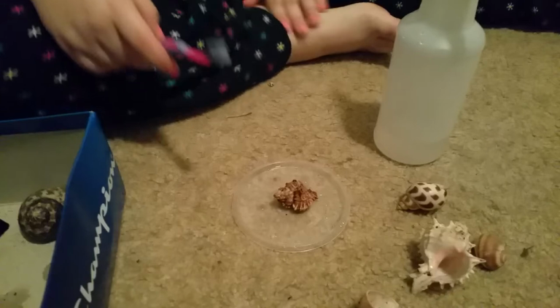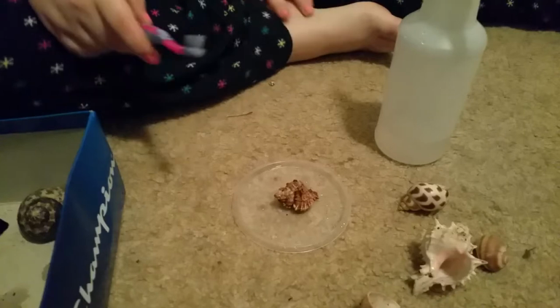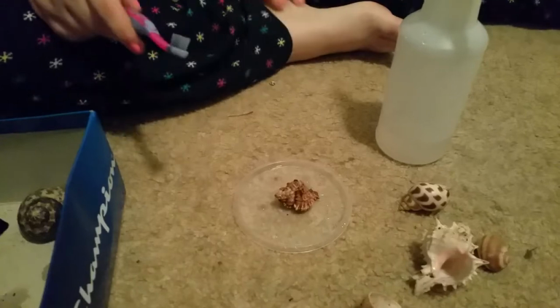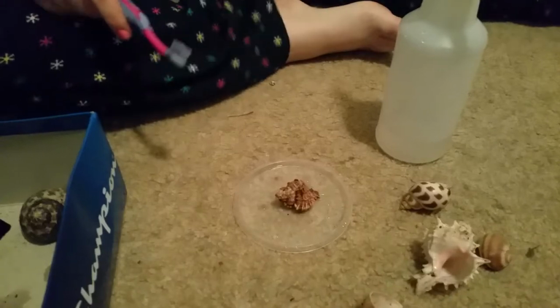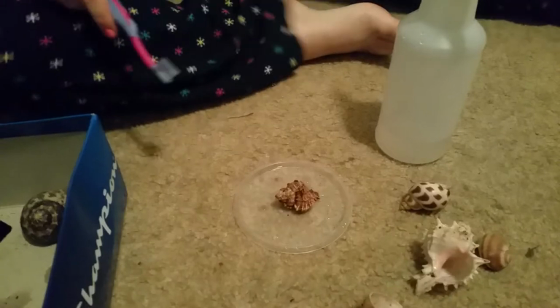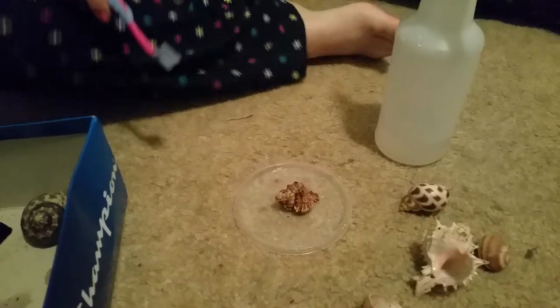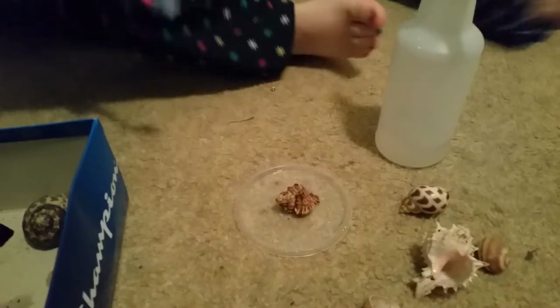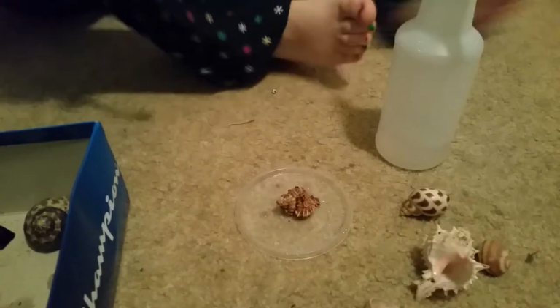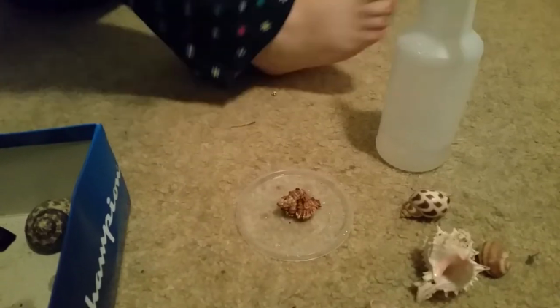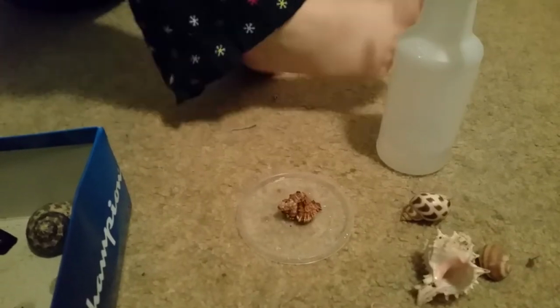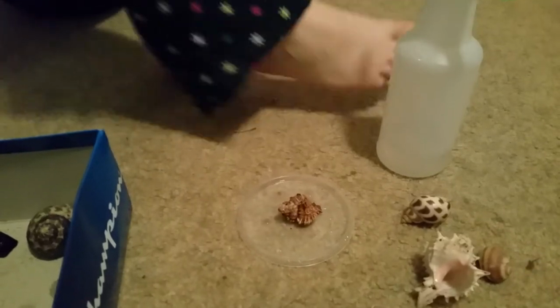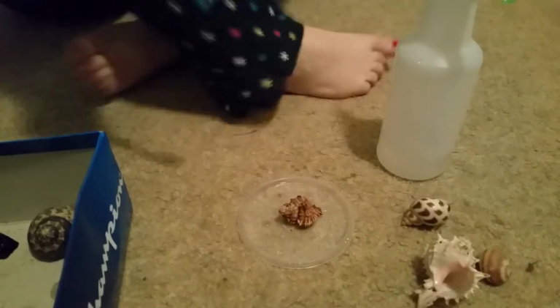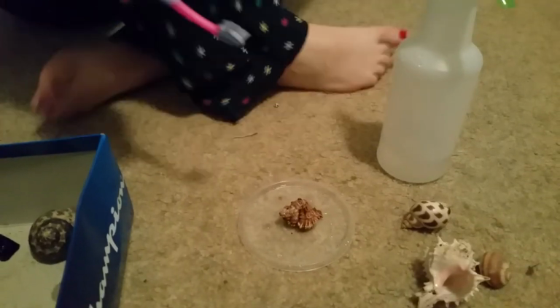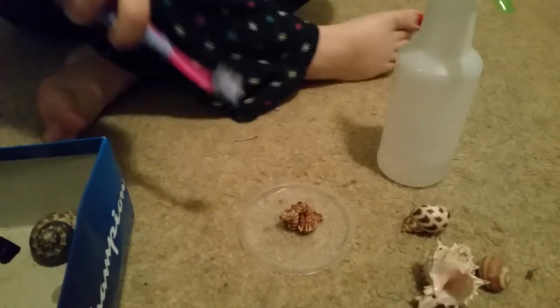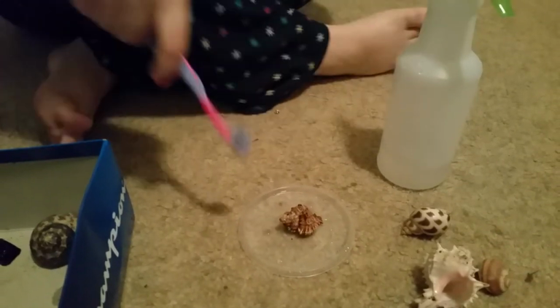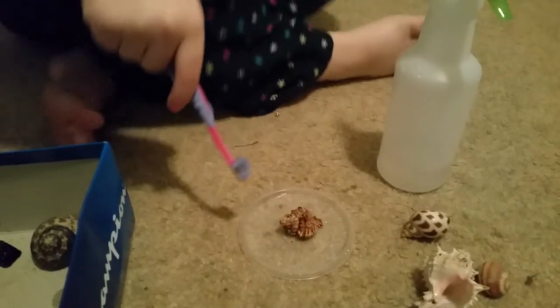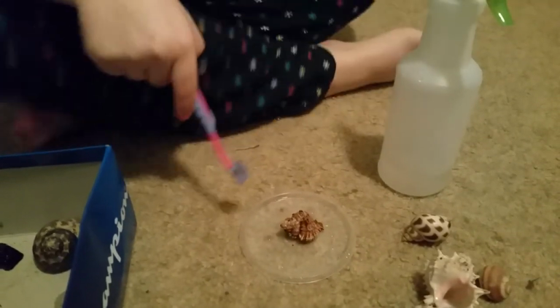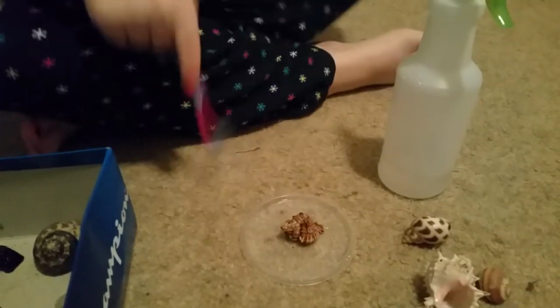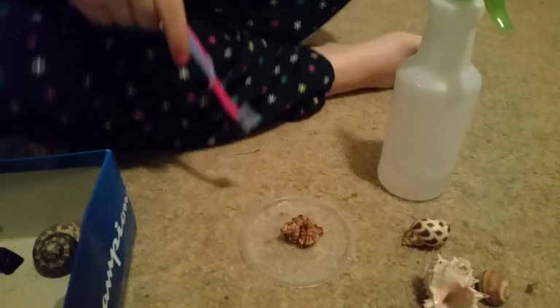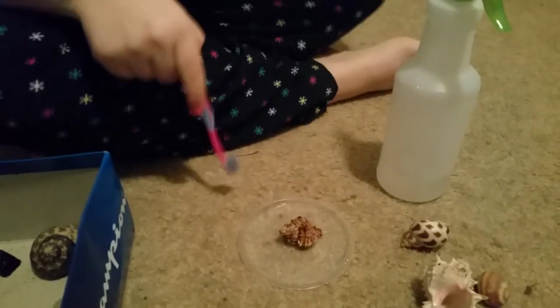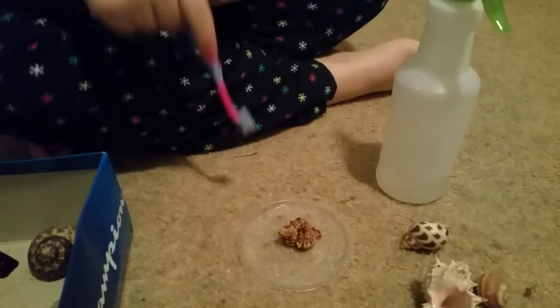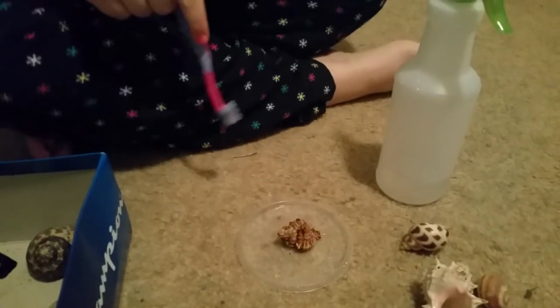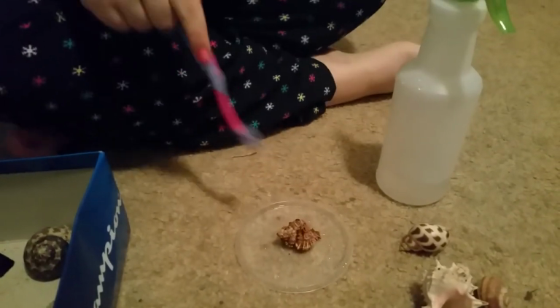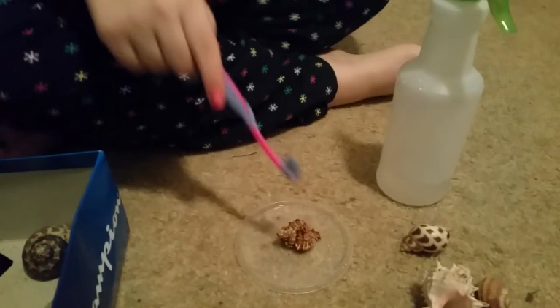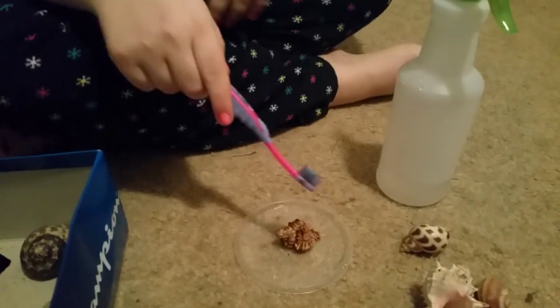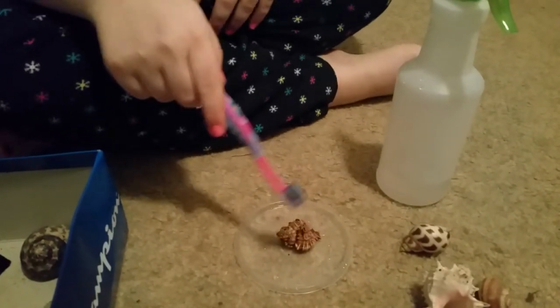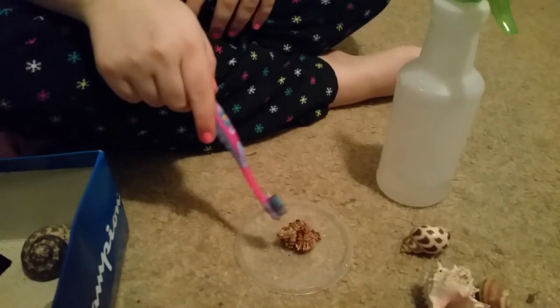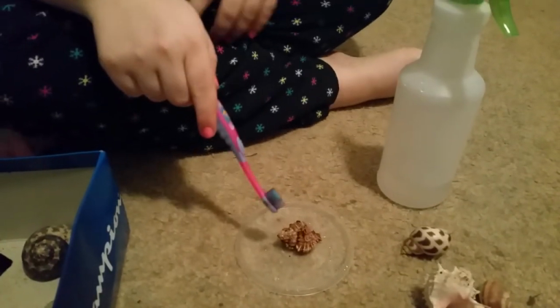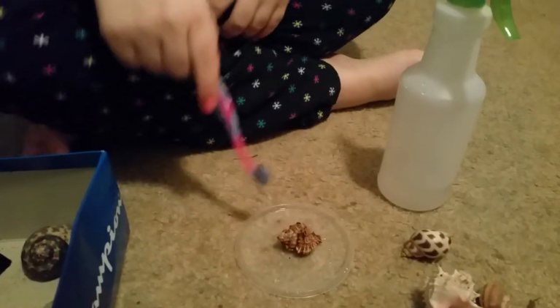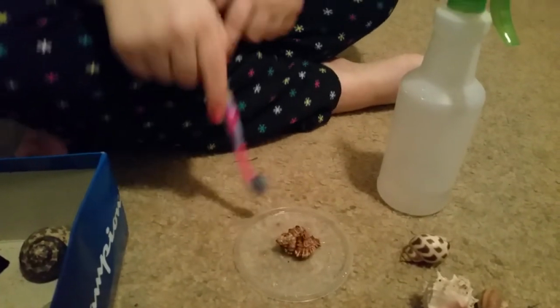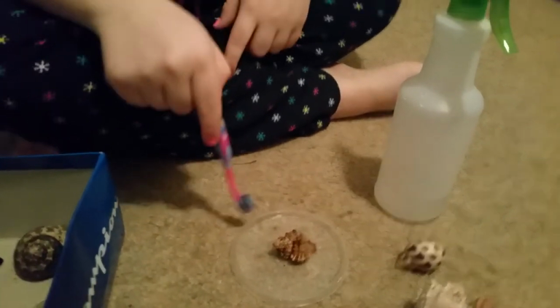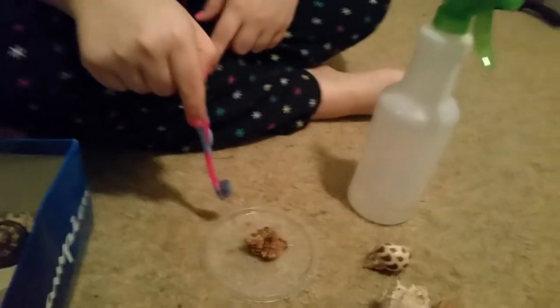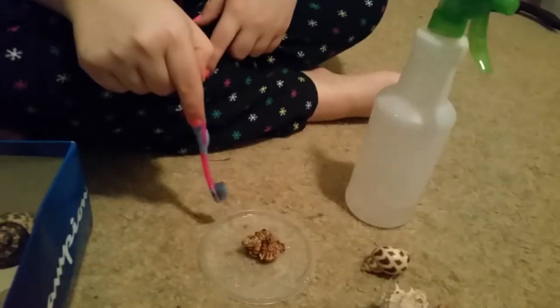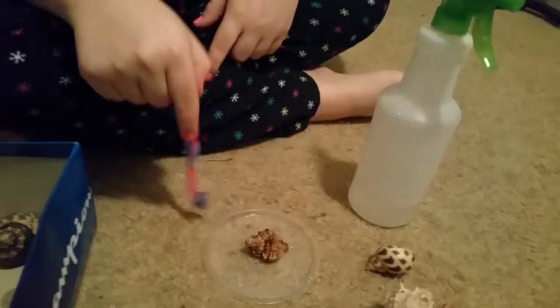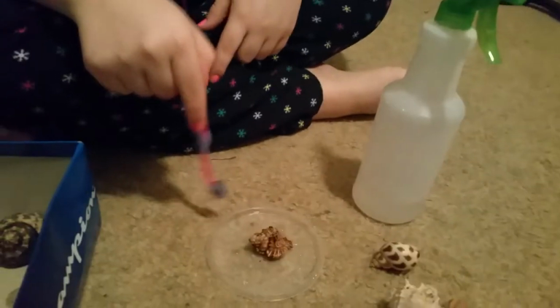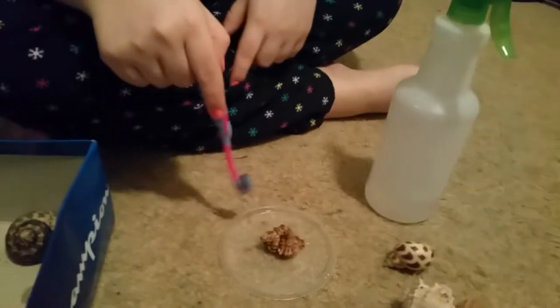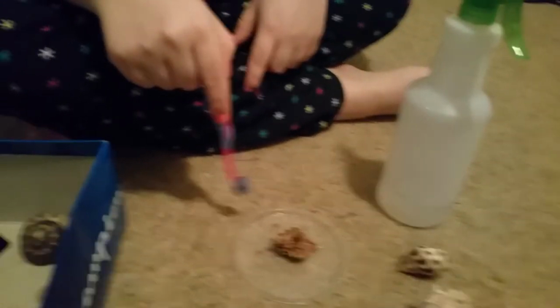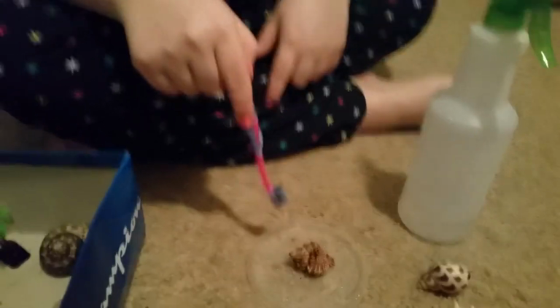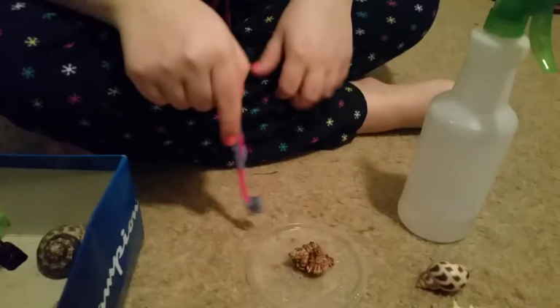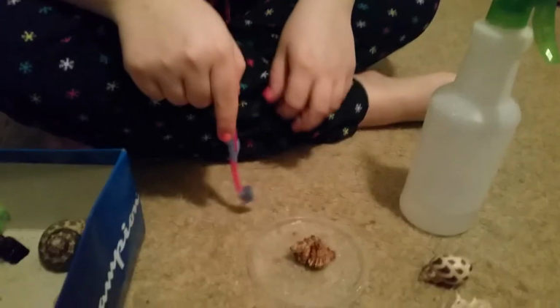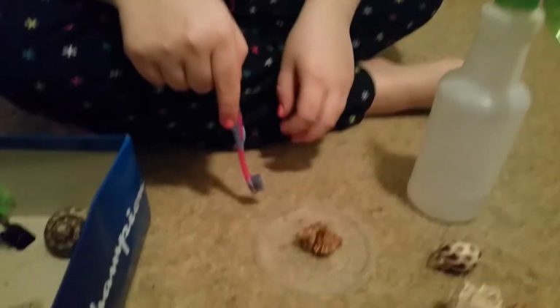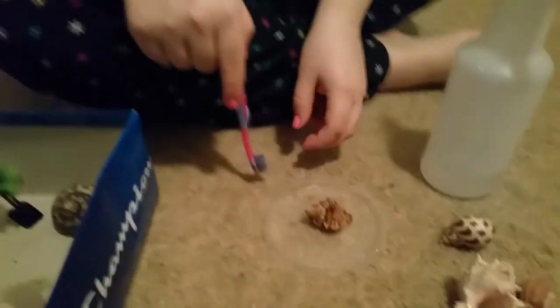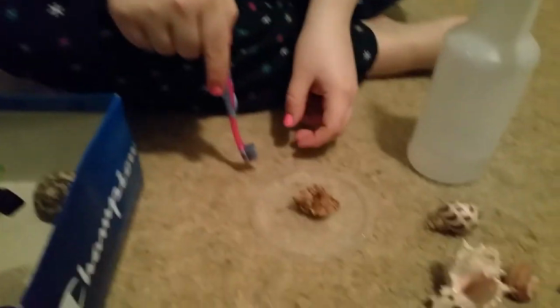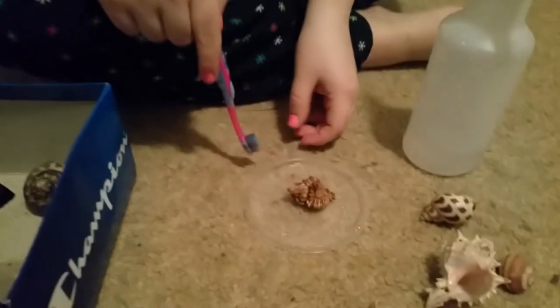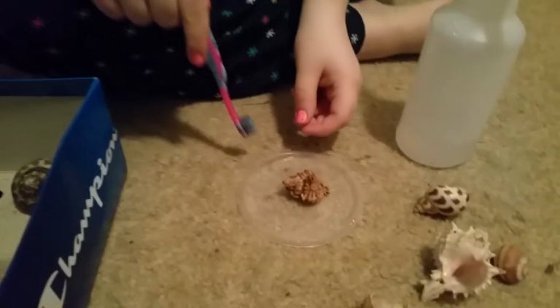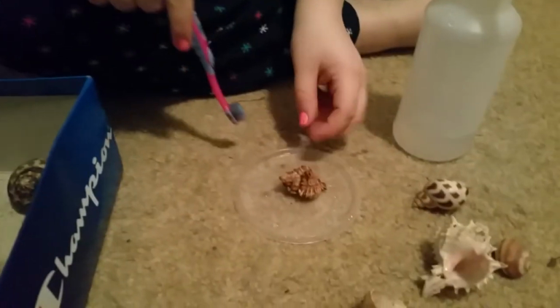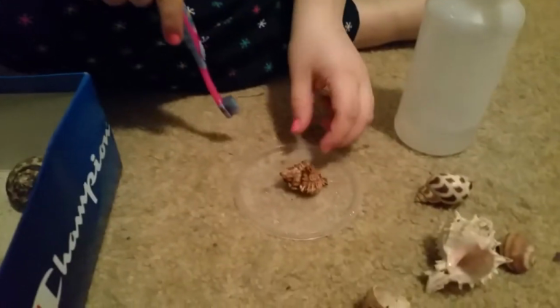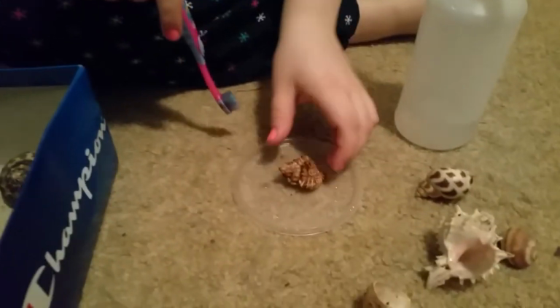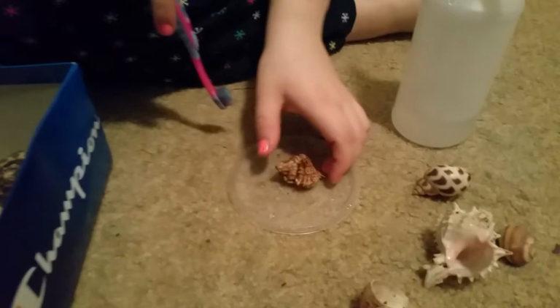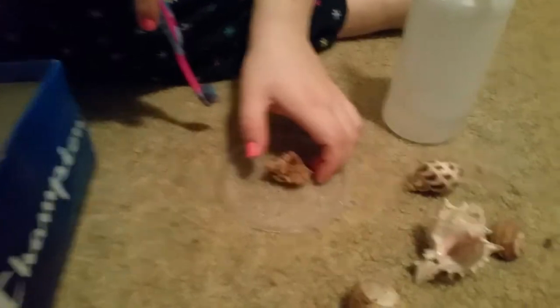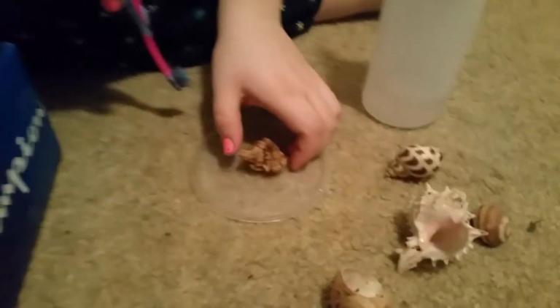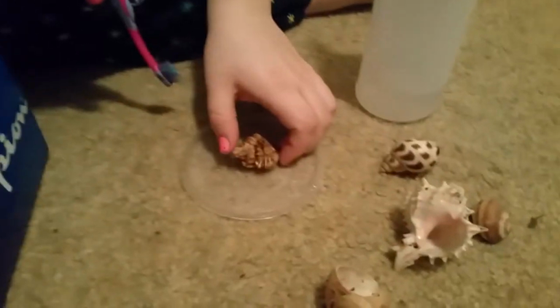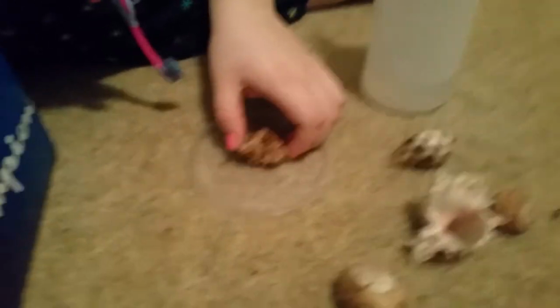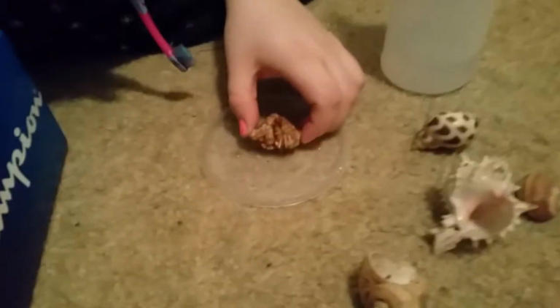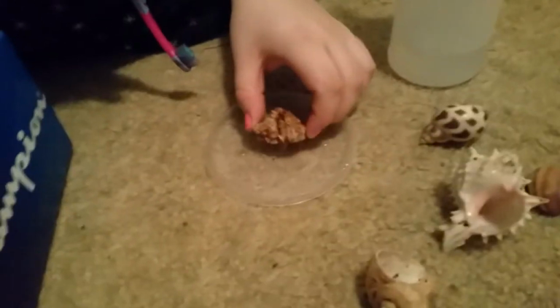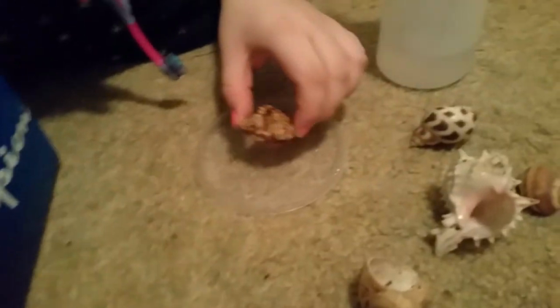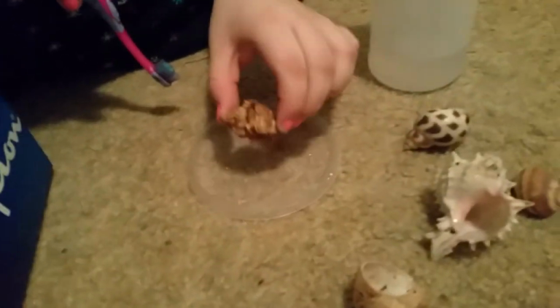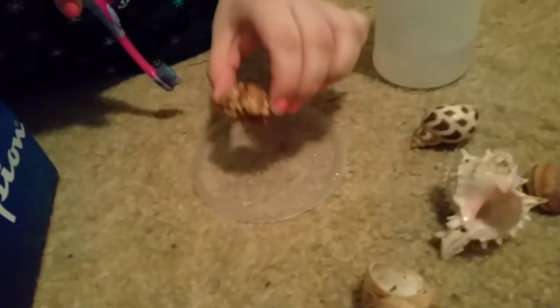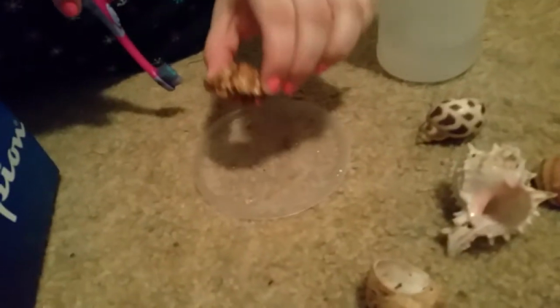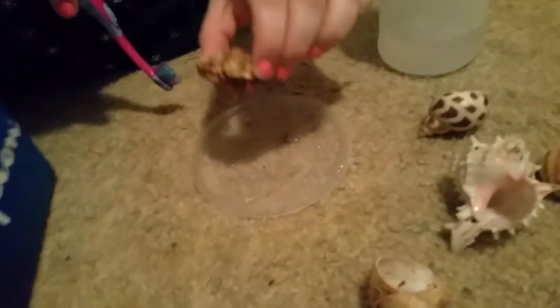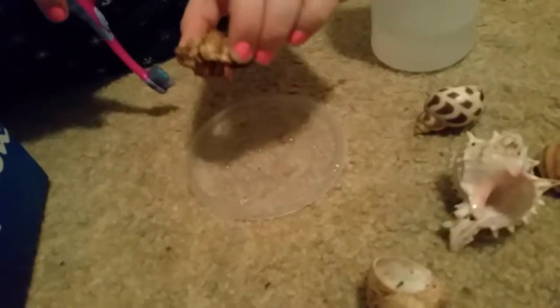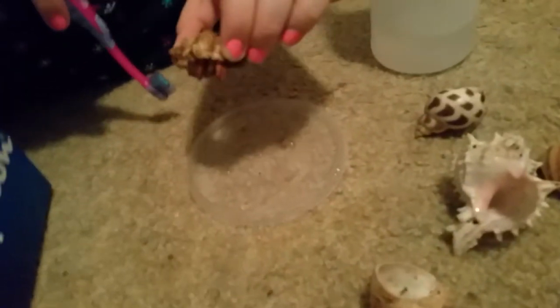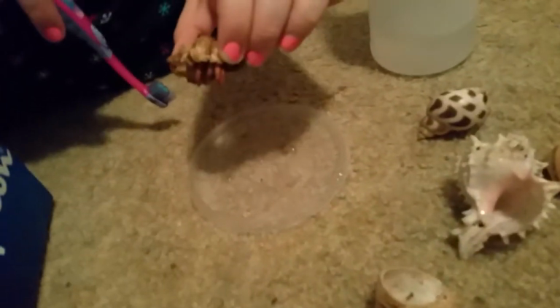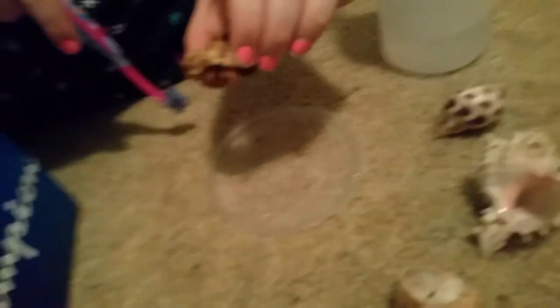This is Haley and Bailey and we're going to show you today how to clean your hermit crab shell. This is Aries, our contestant.